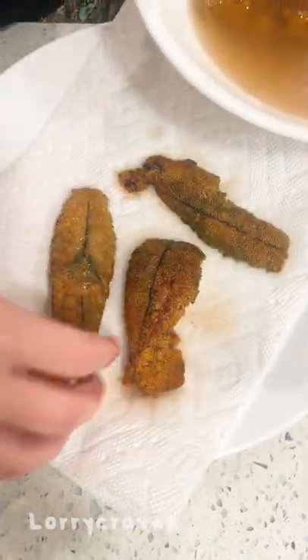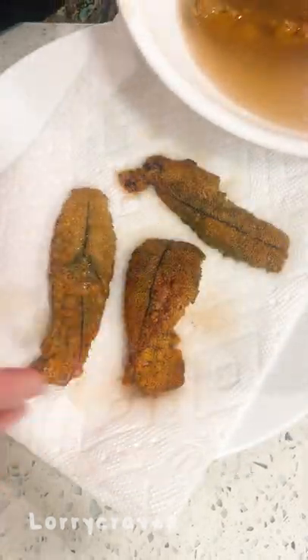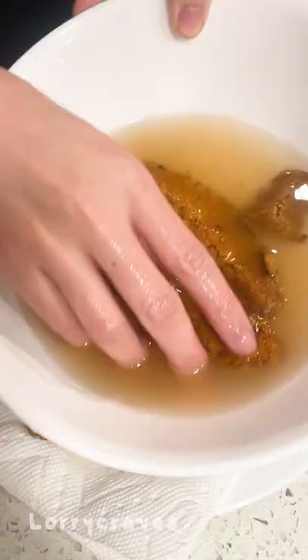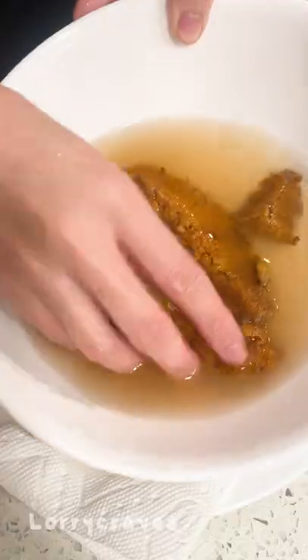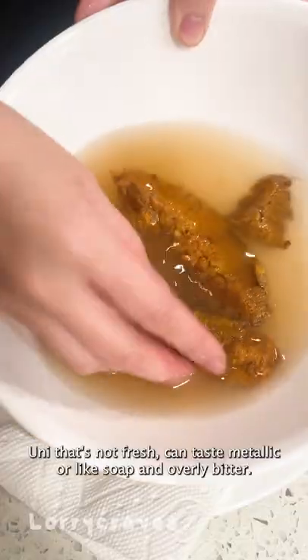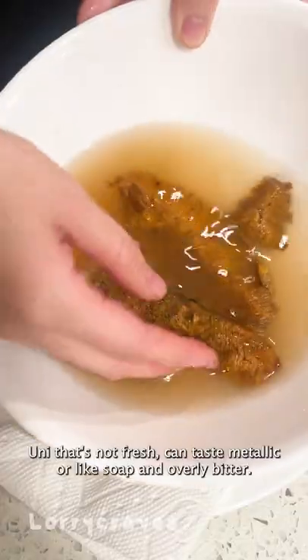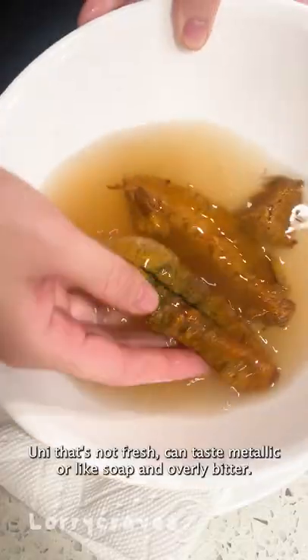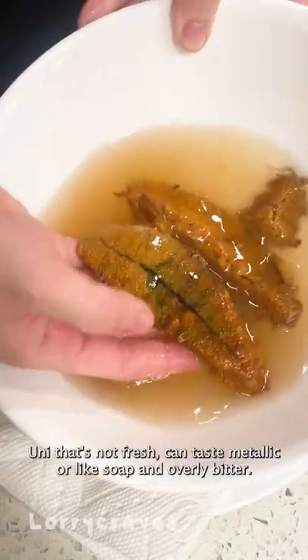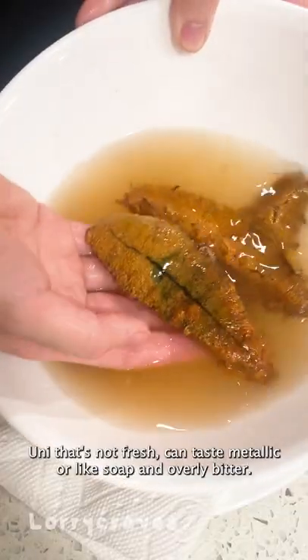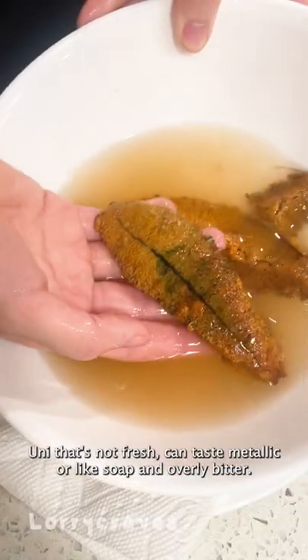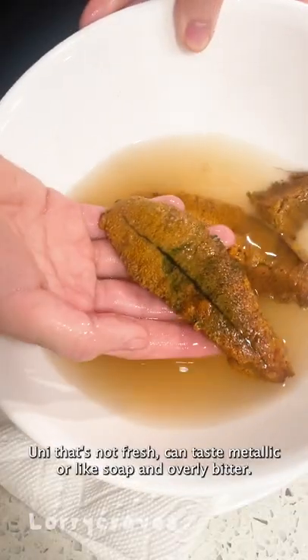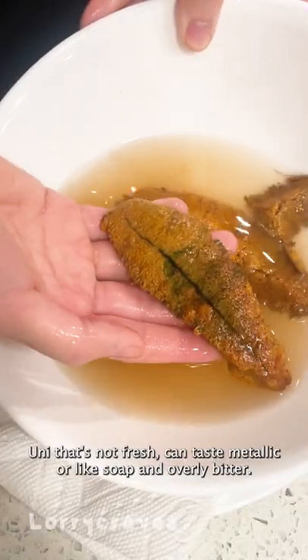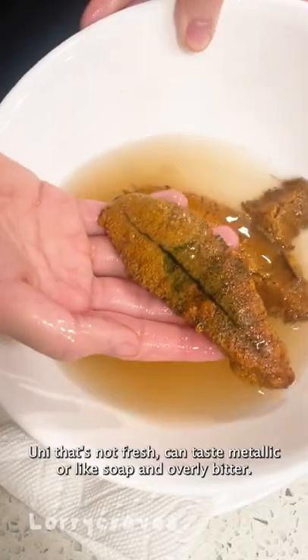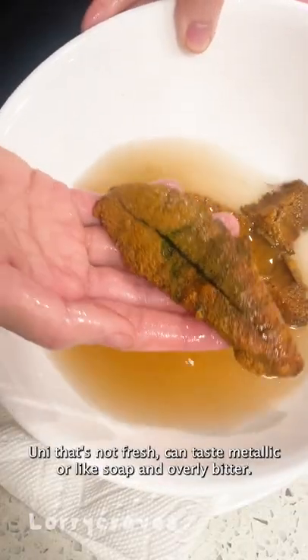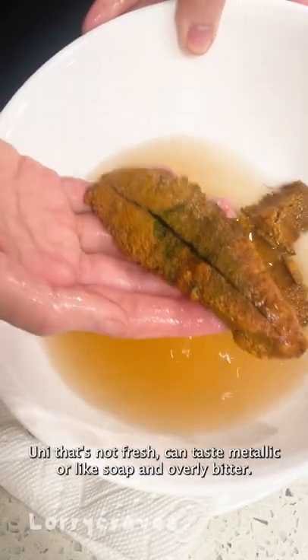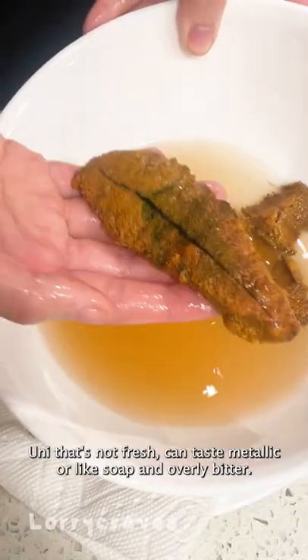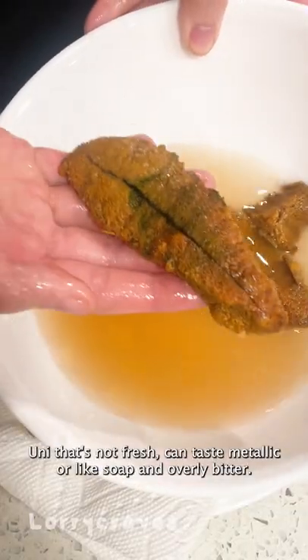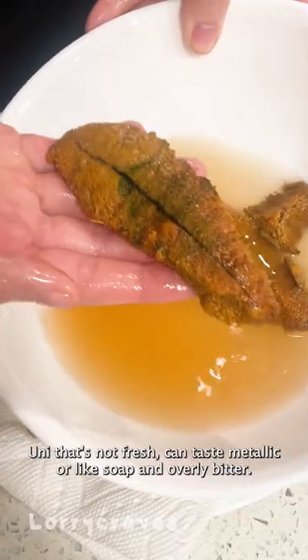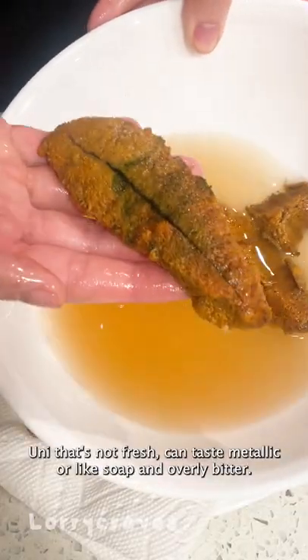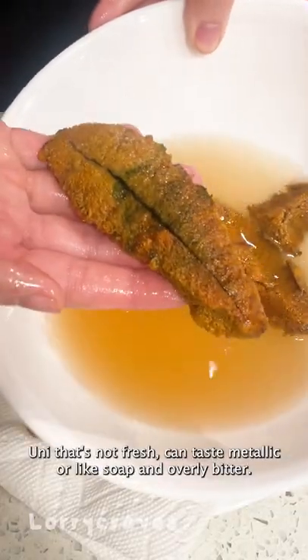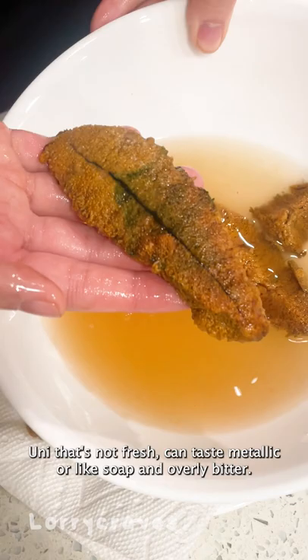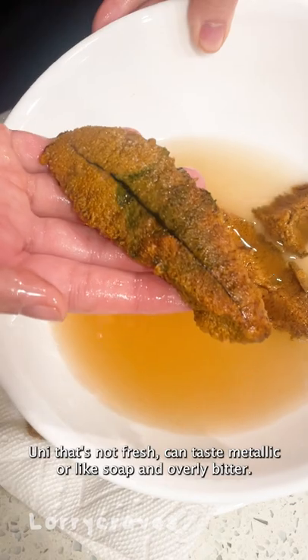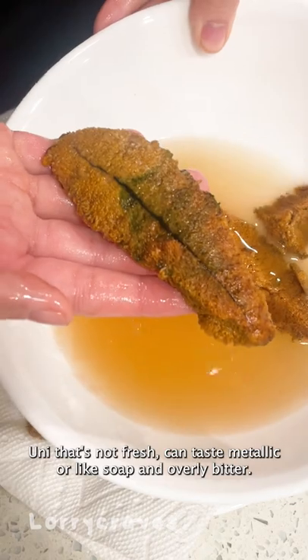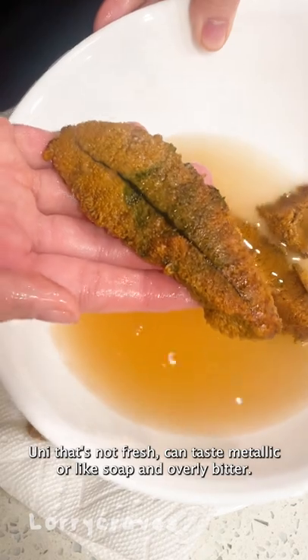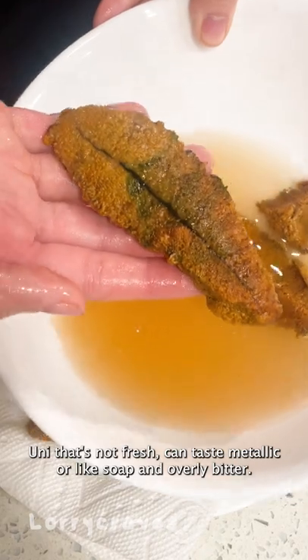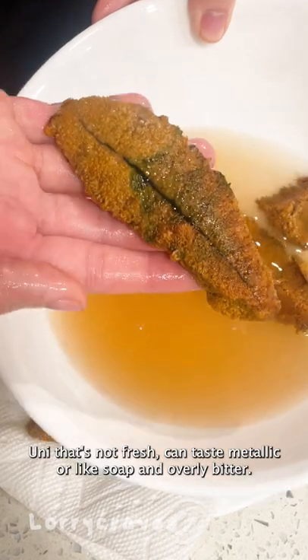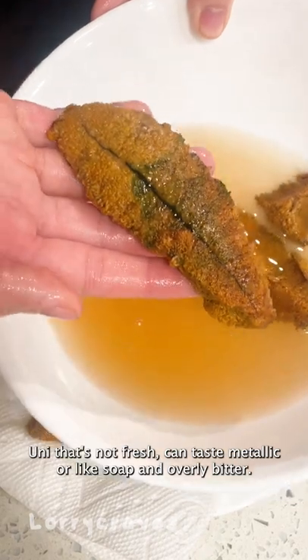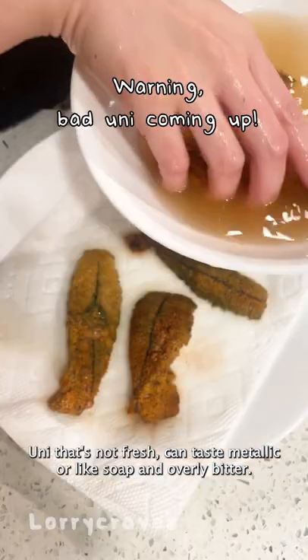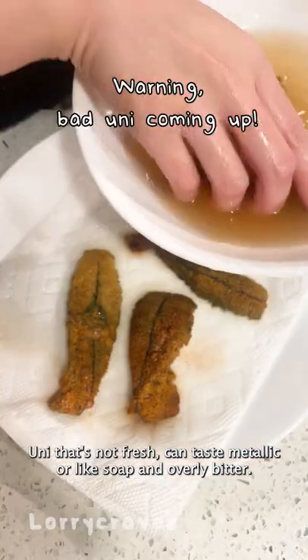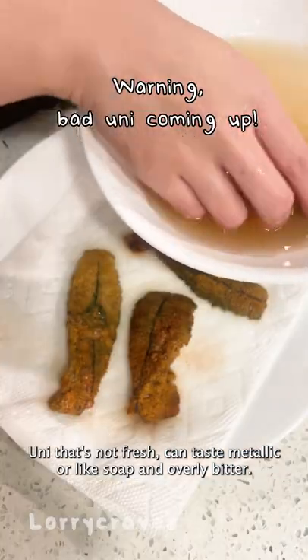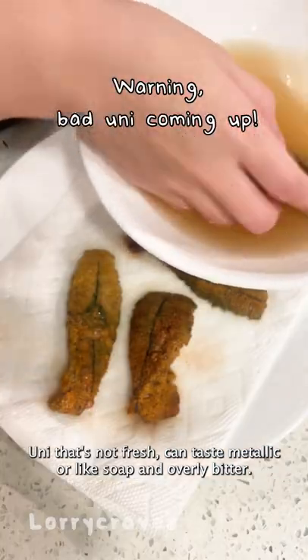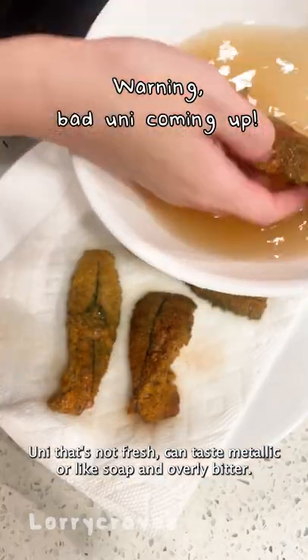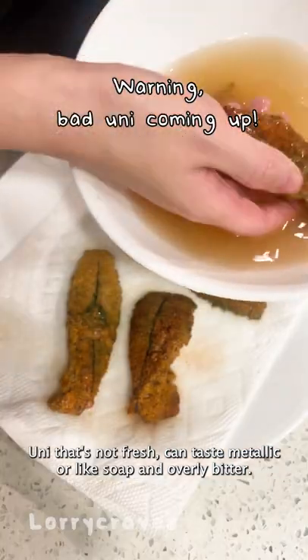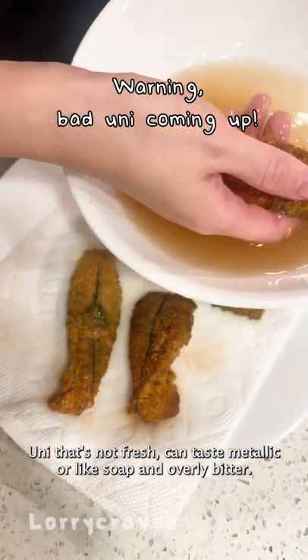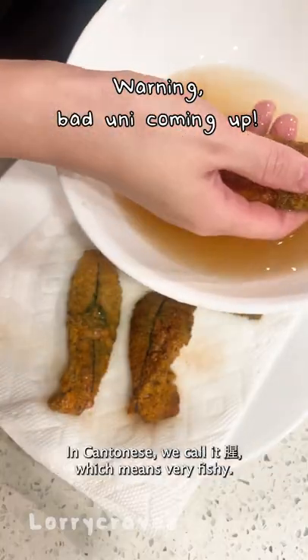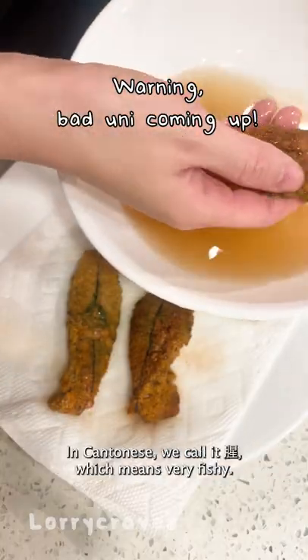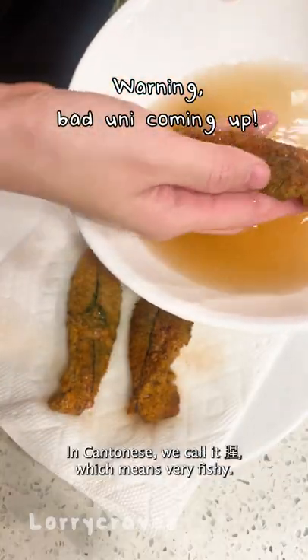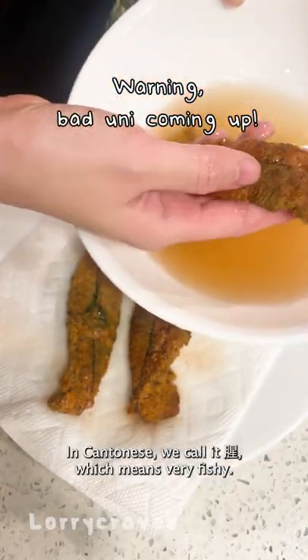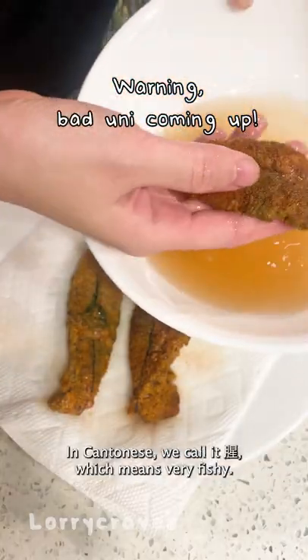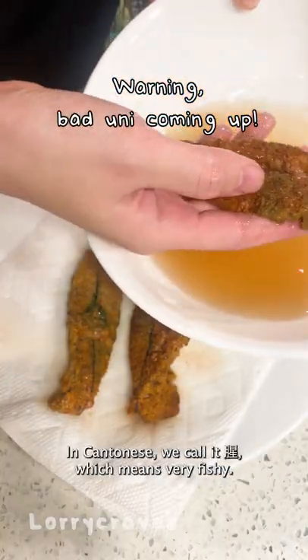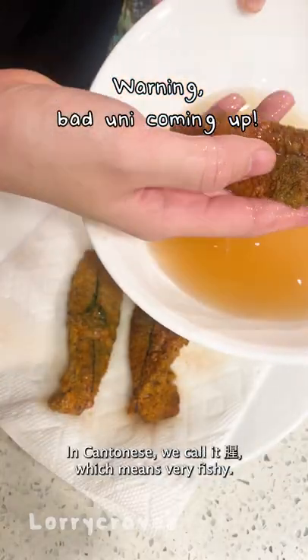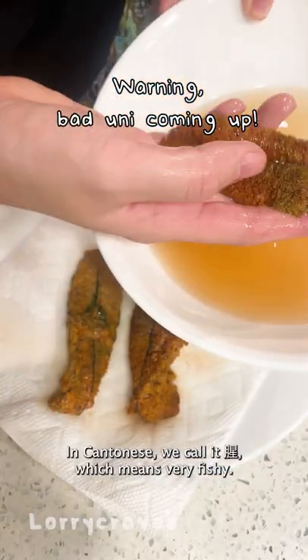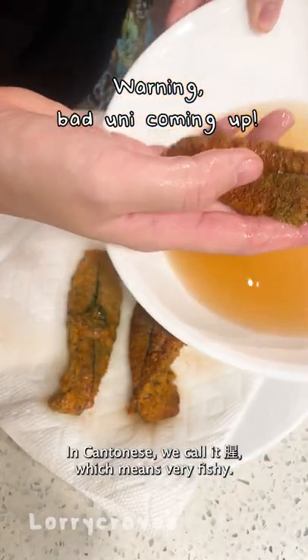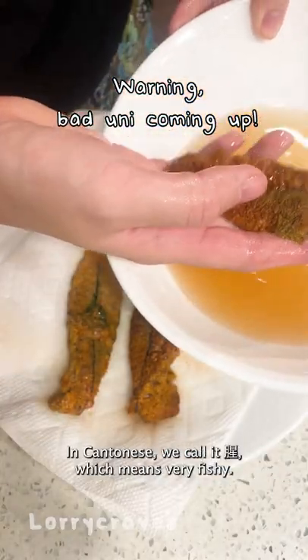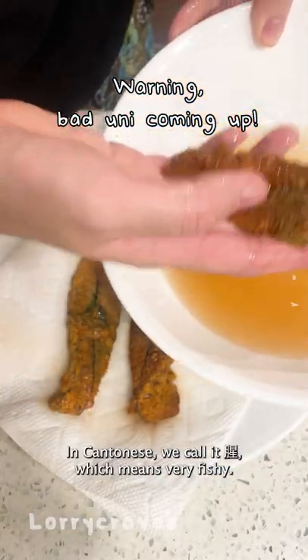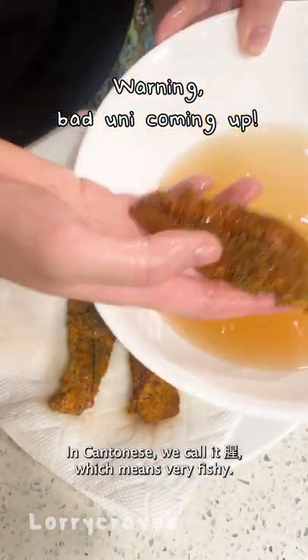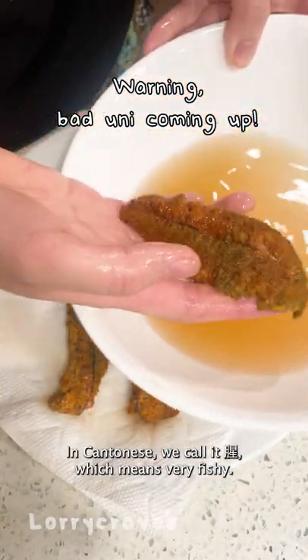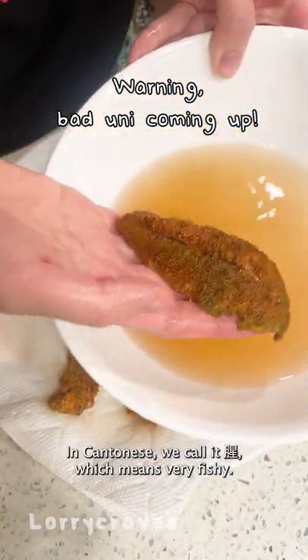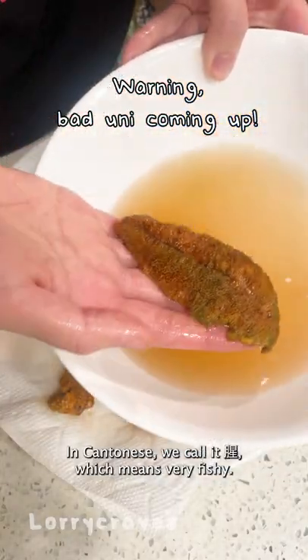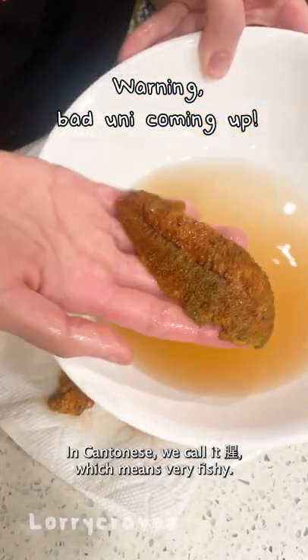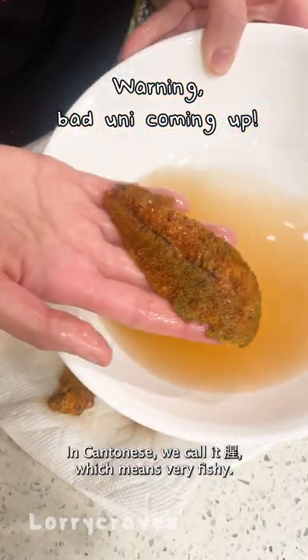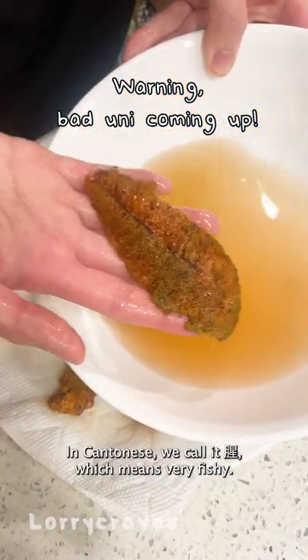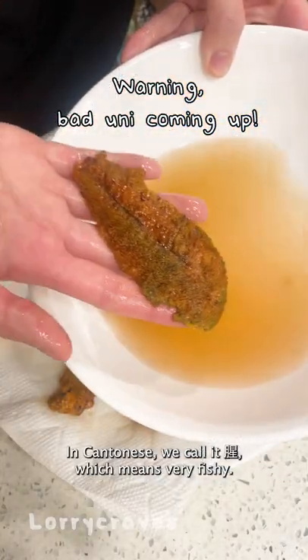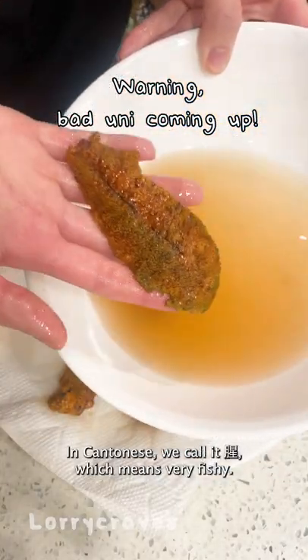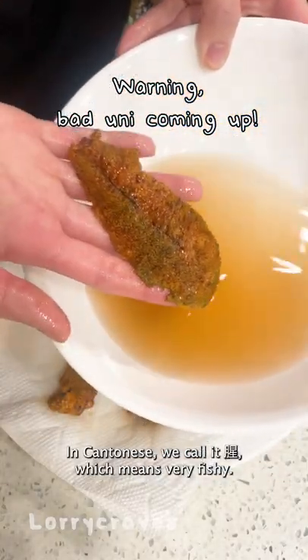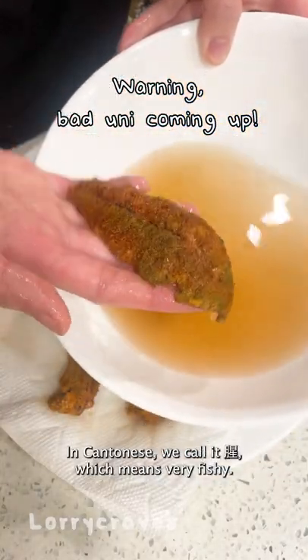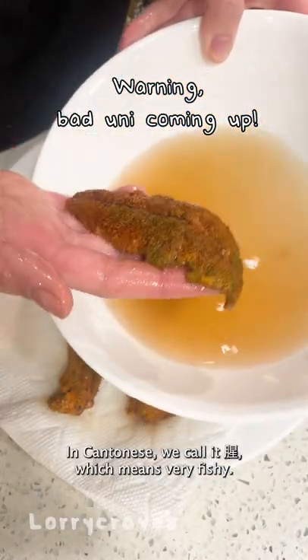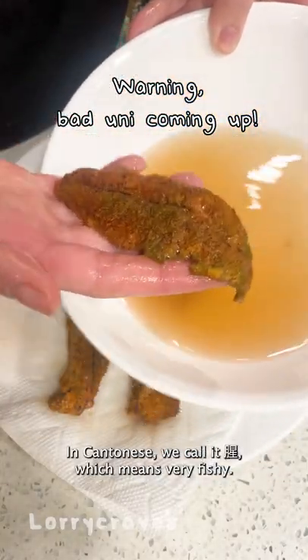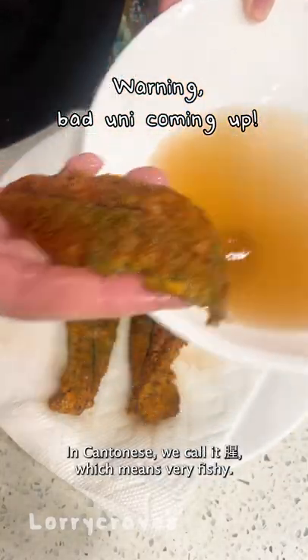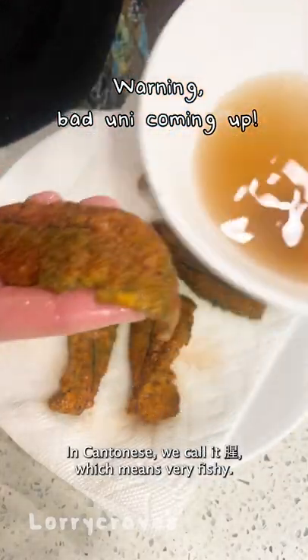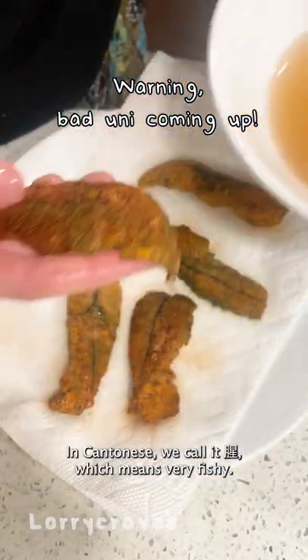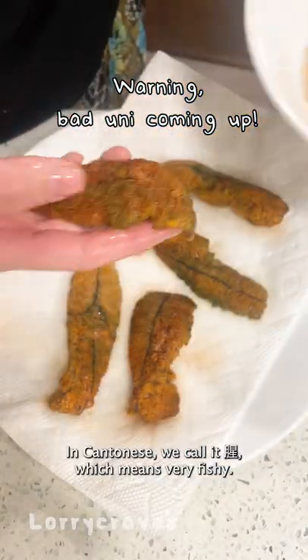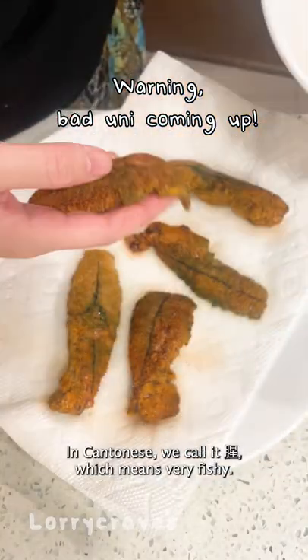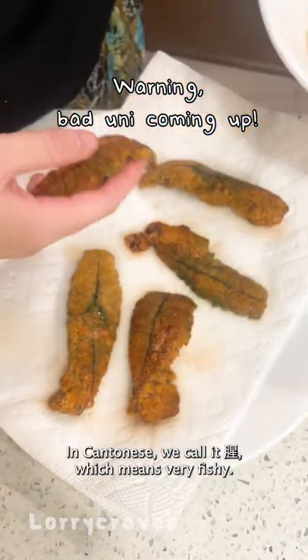Ooni that's not fresh can taste metallic, like soap, or overly bitter. In Cantonese, we call it 'sang,' which means very fishy.